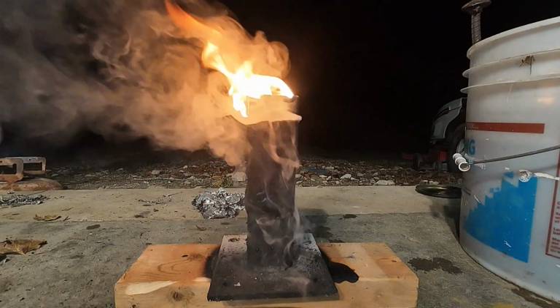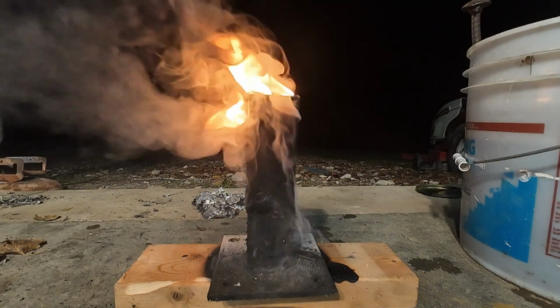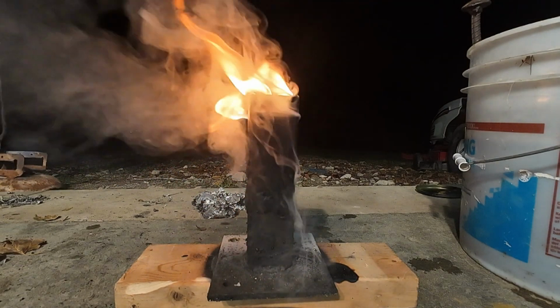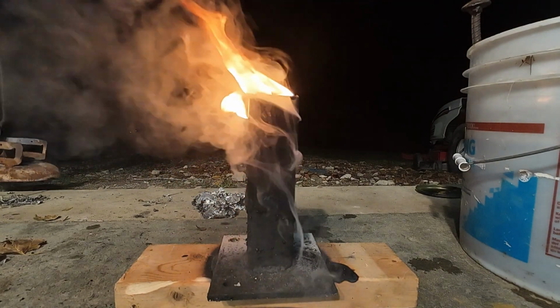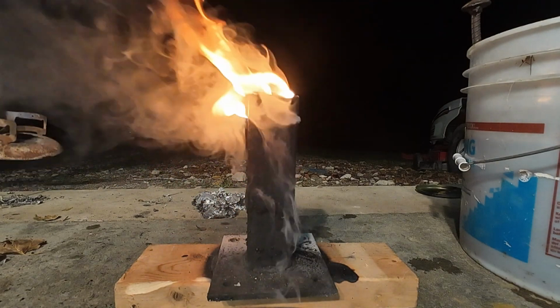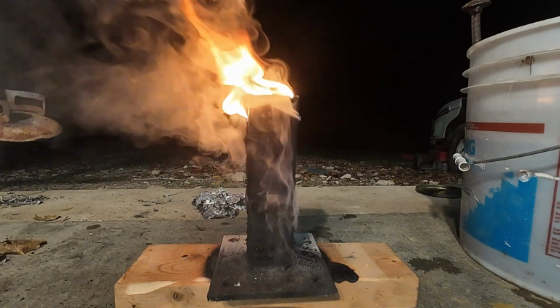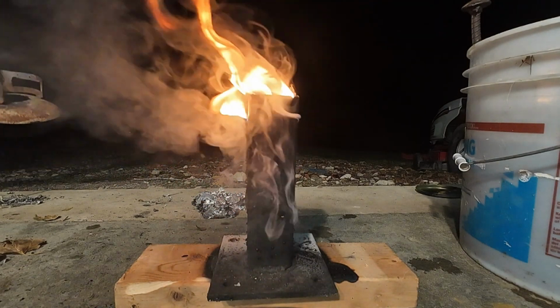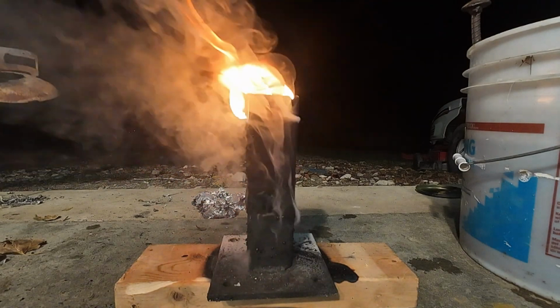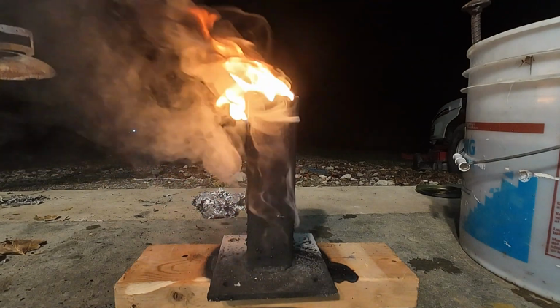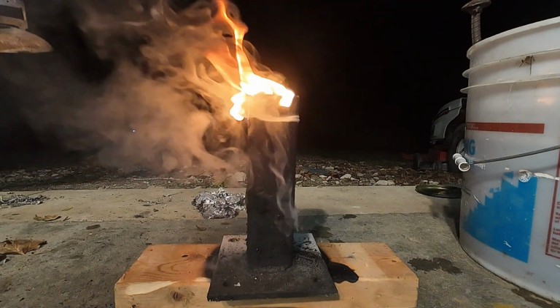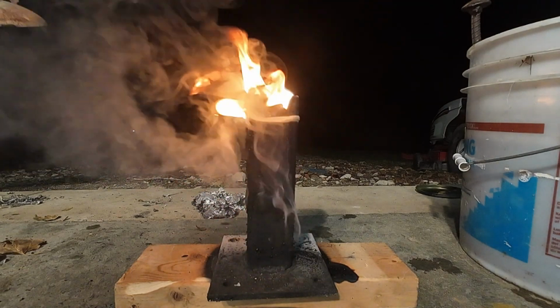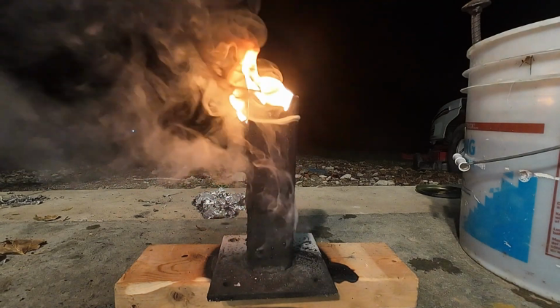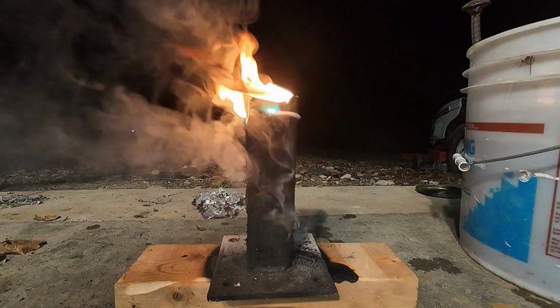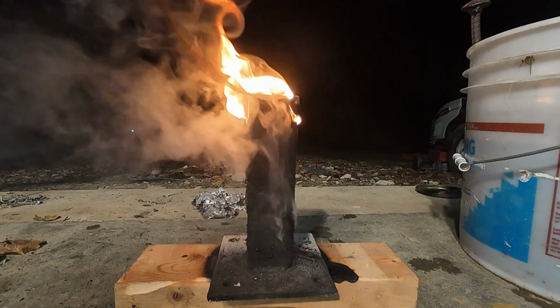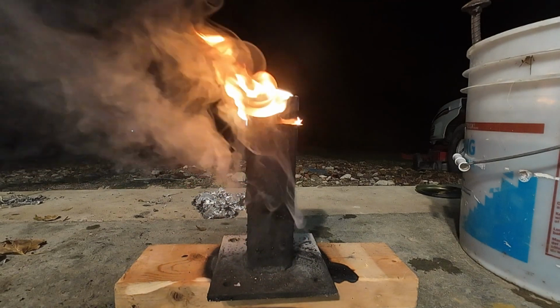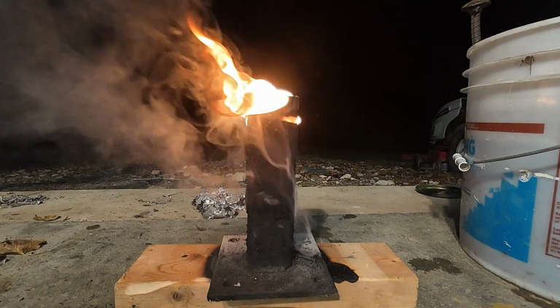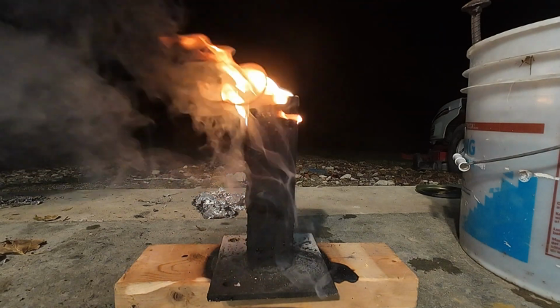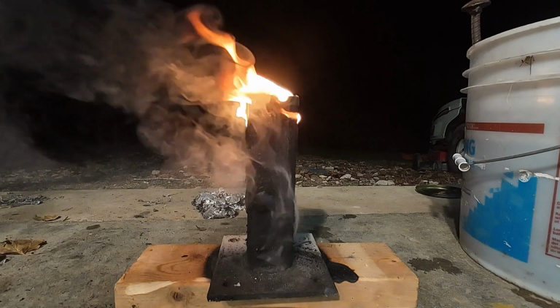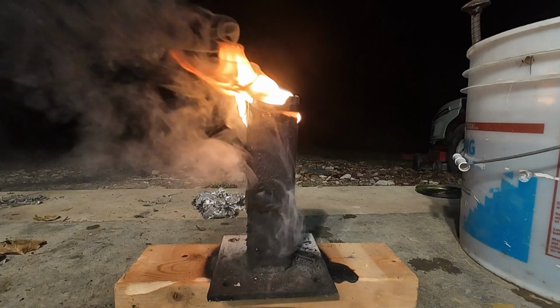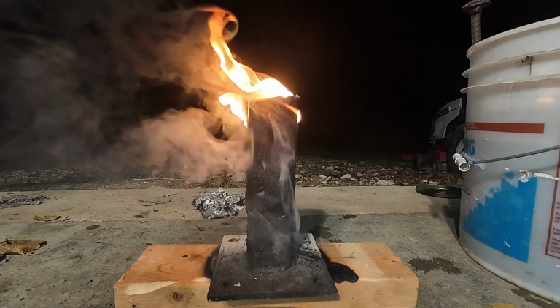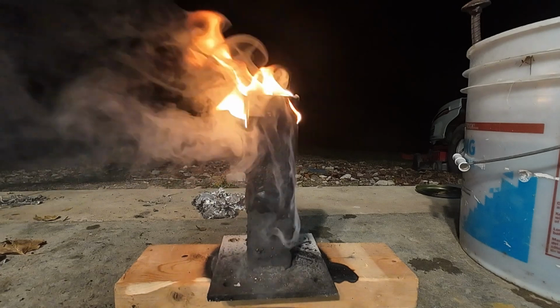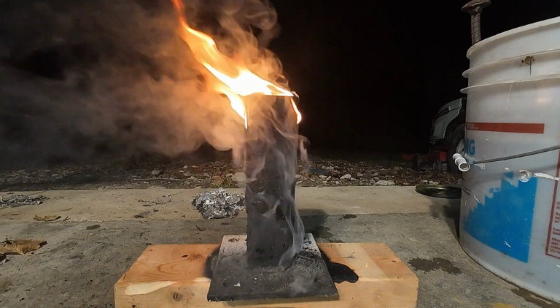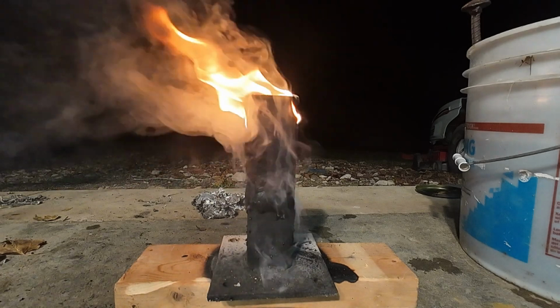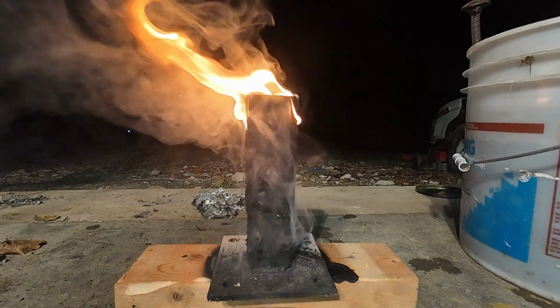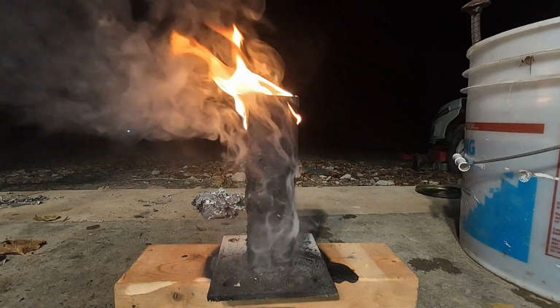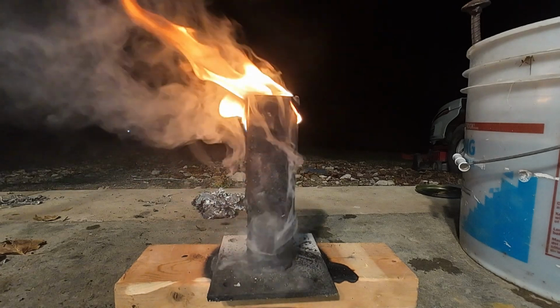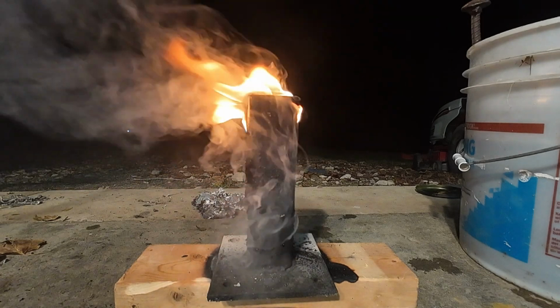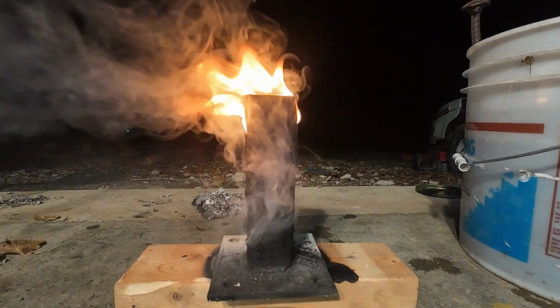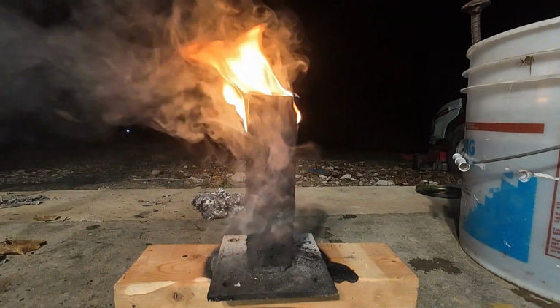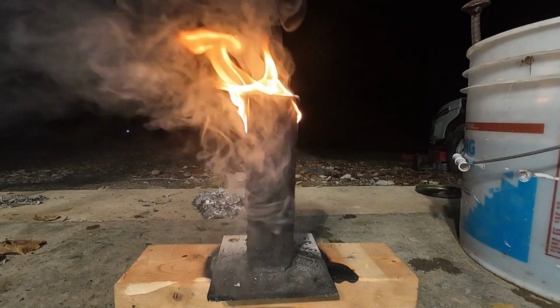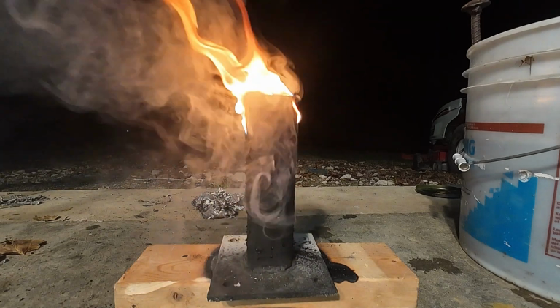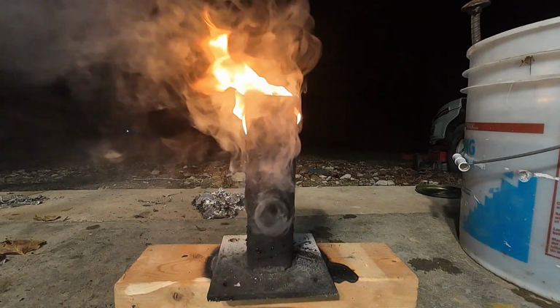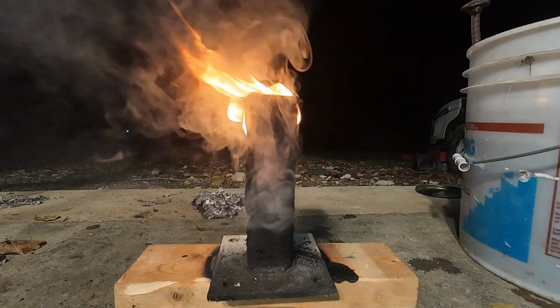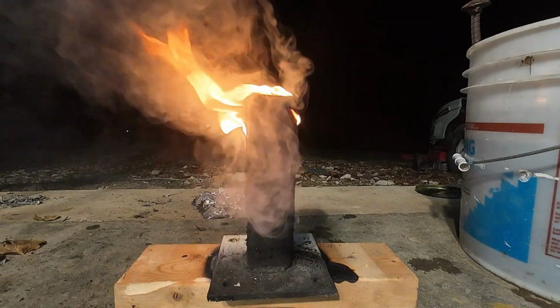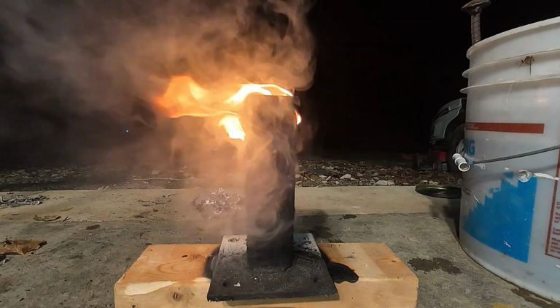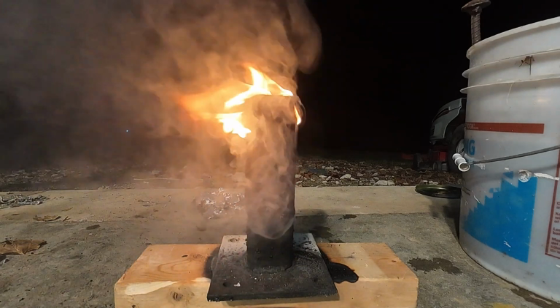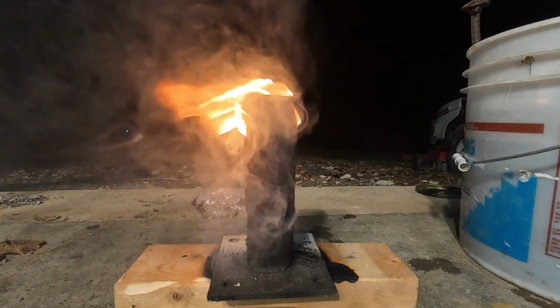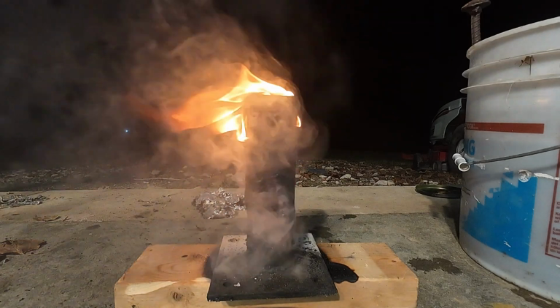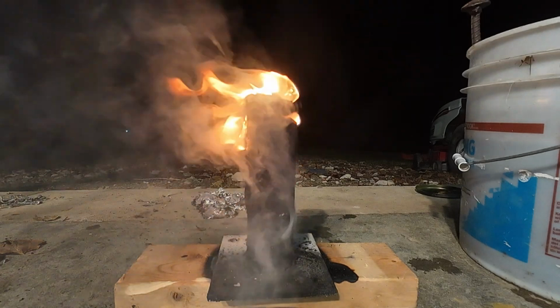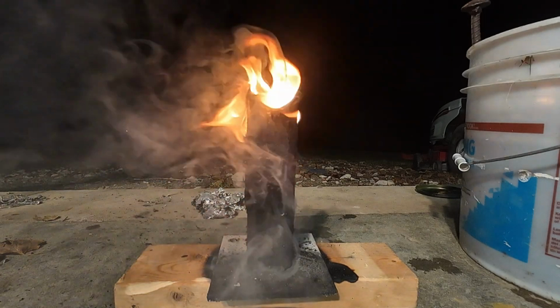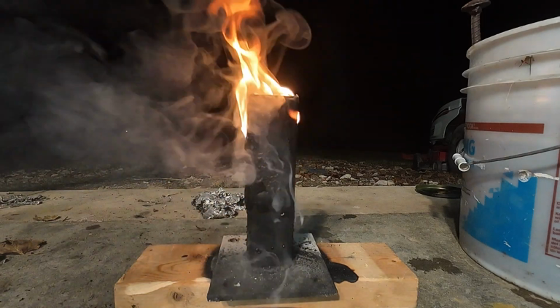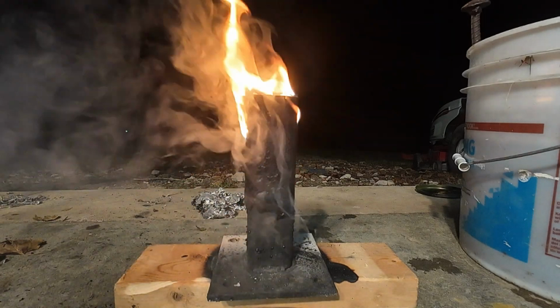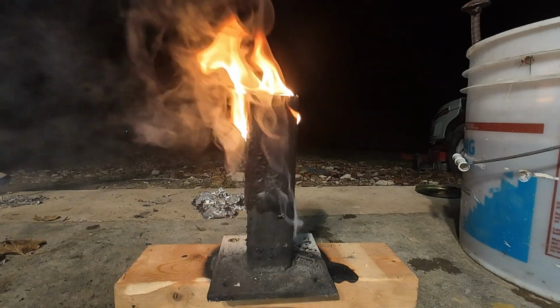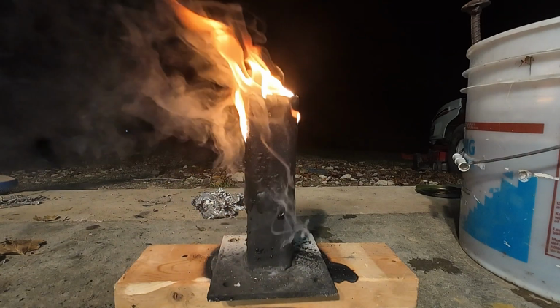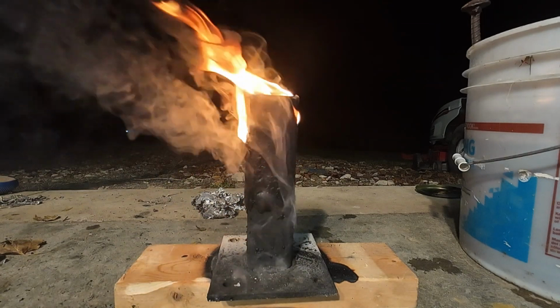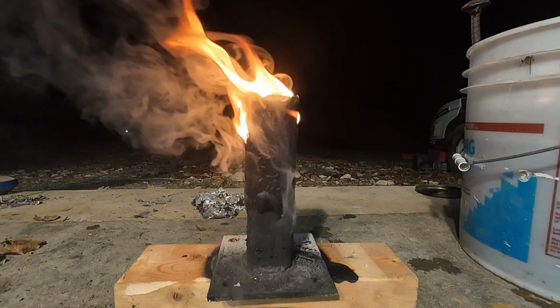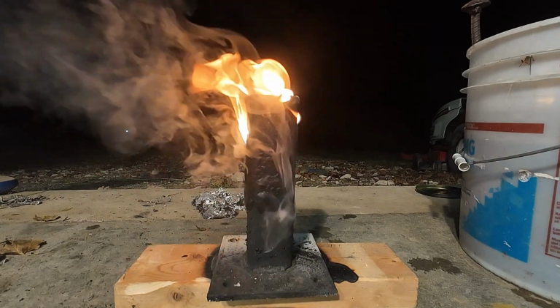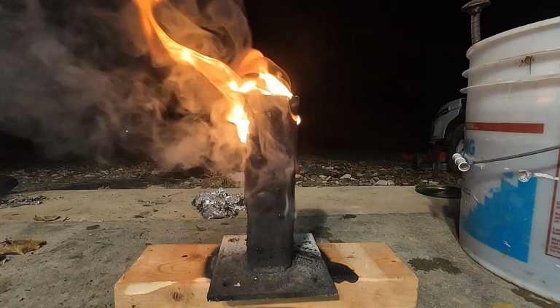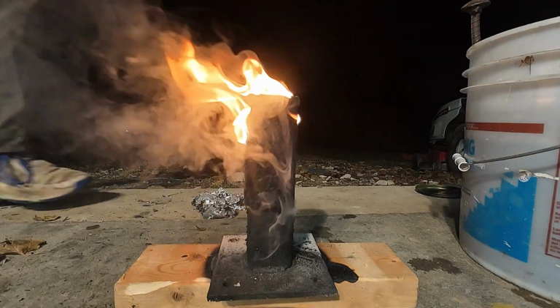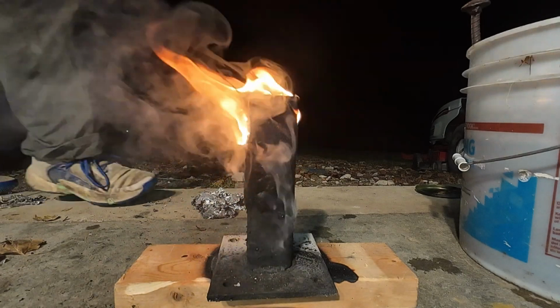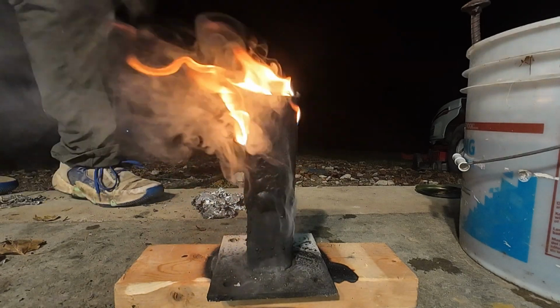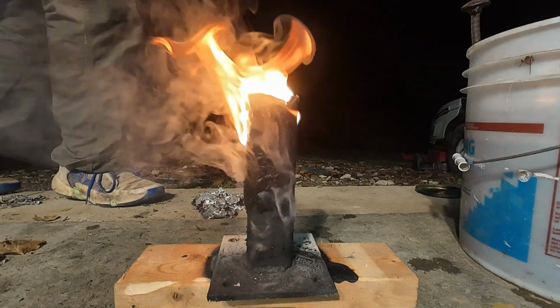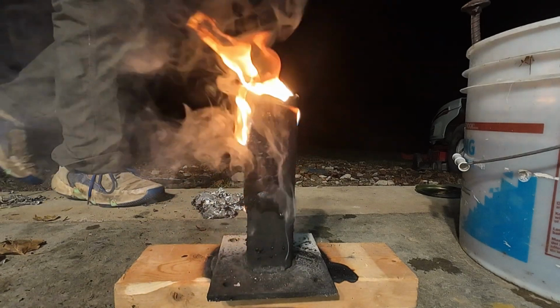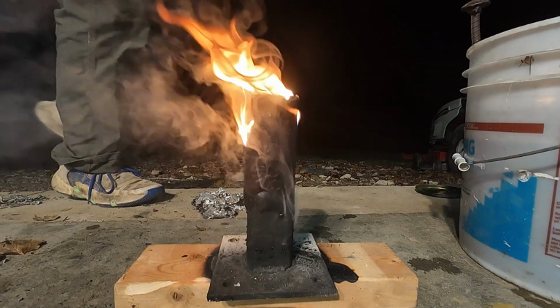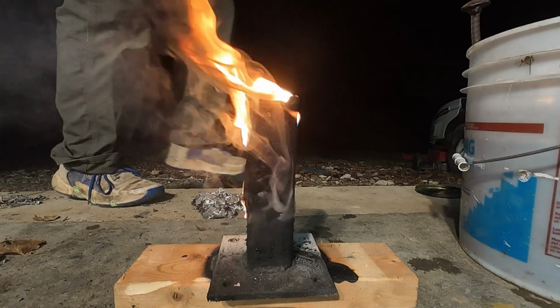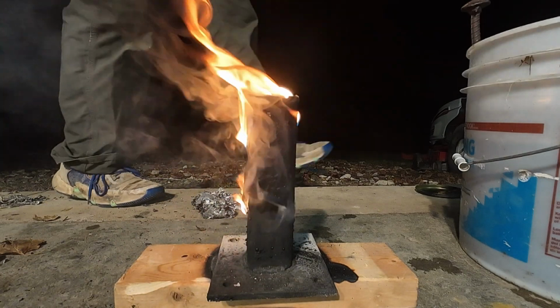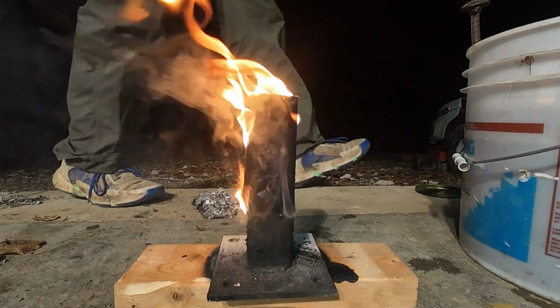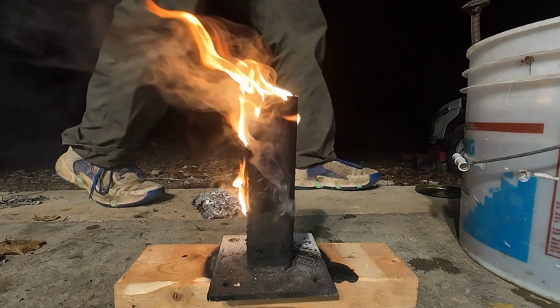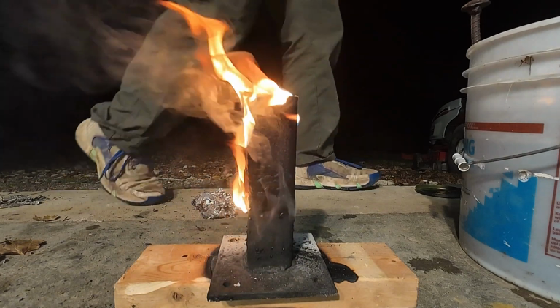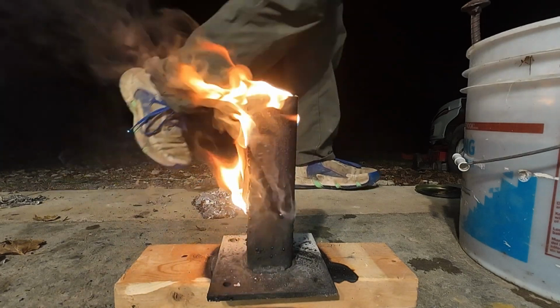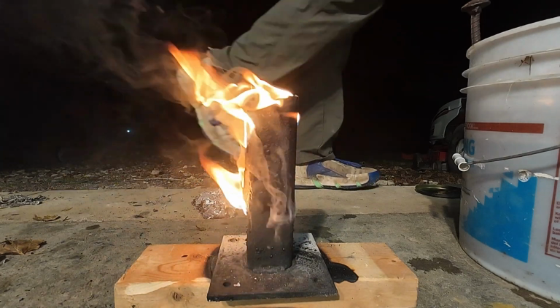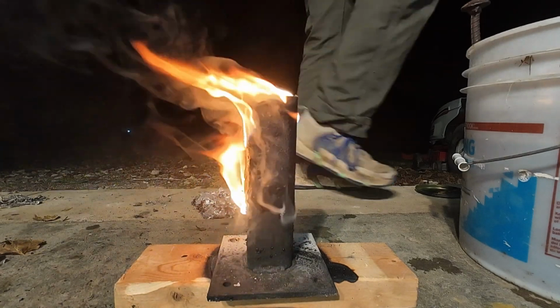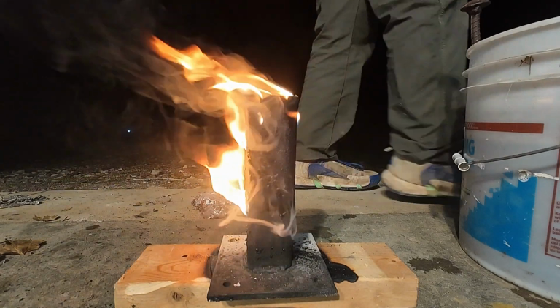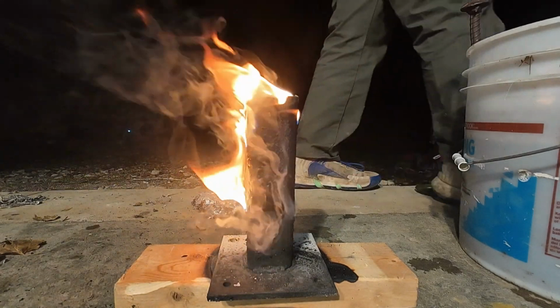We gotta fire, folks — we gotta fire — and a cold oven.